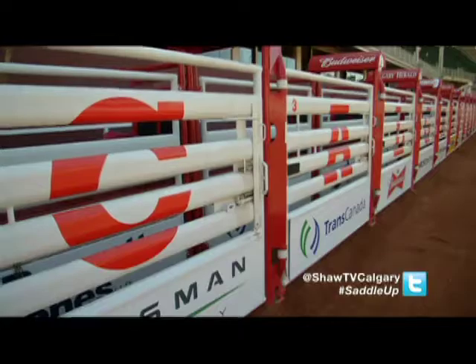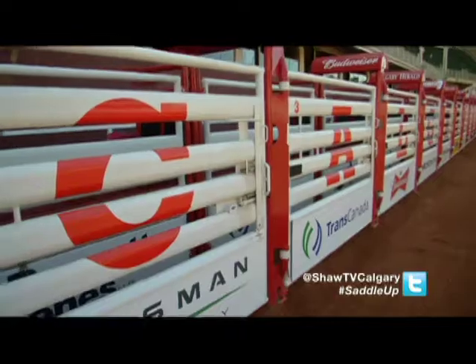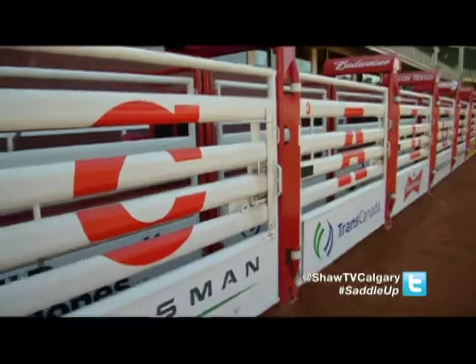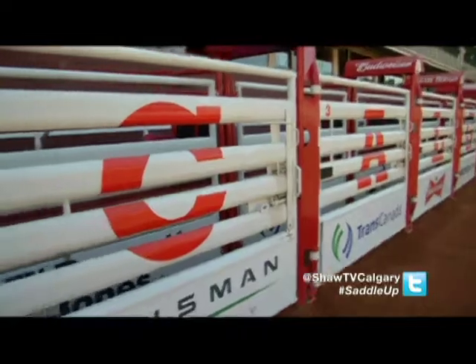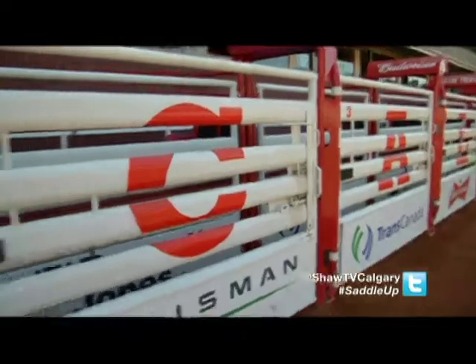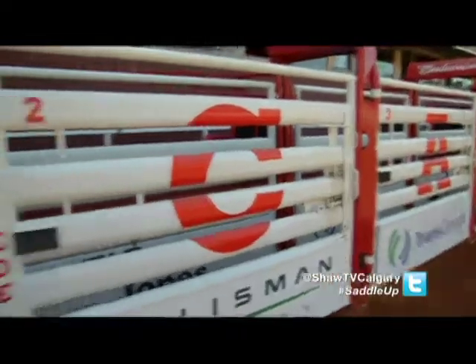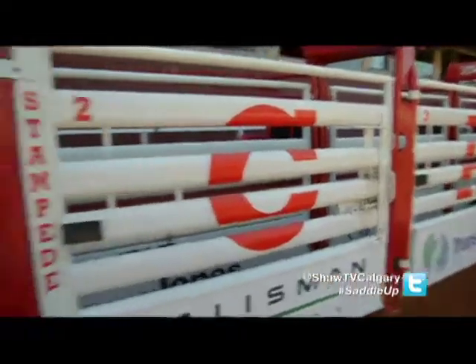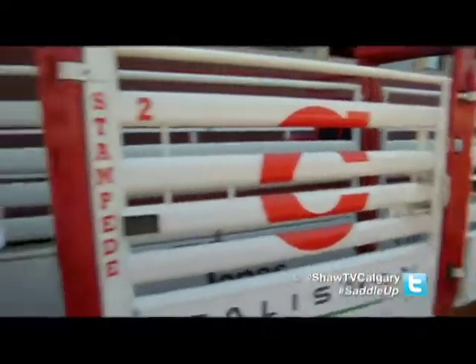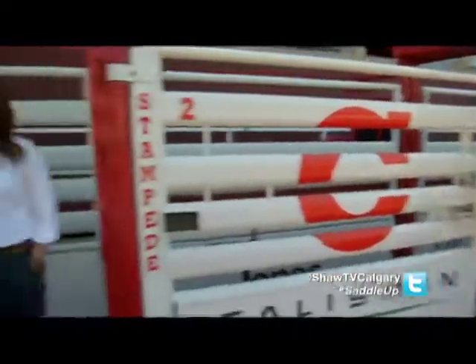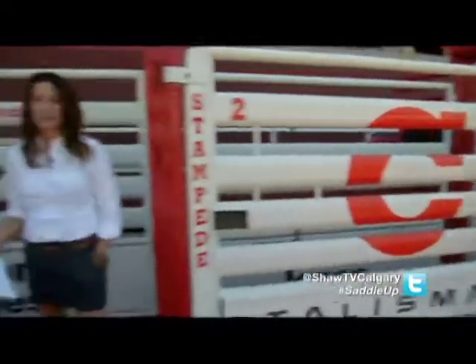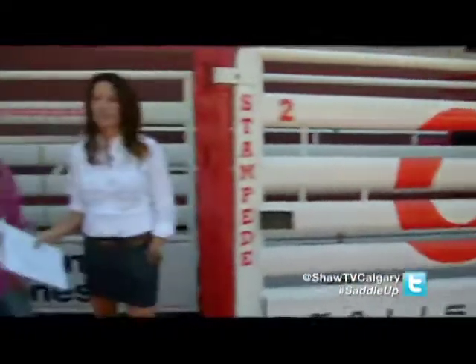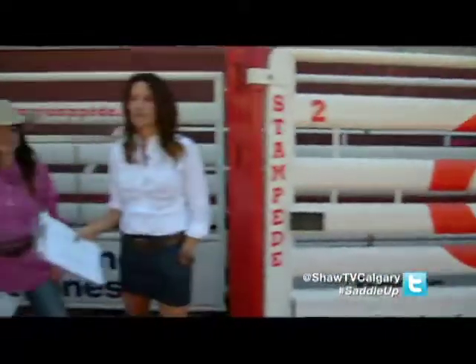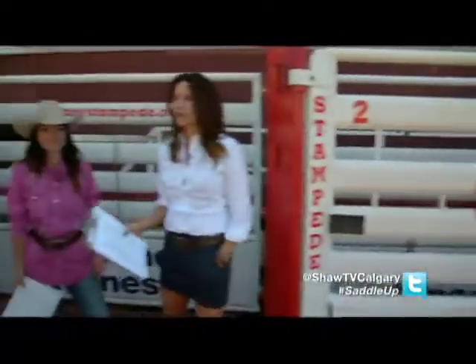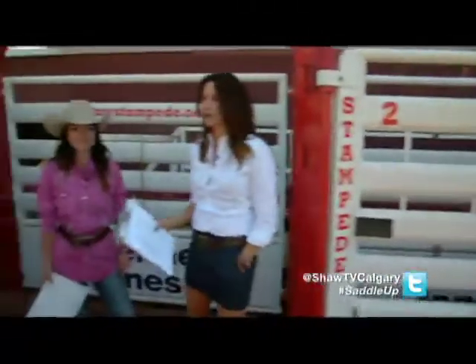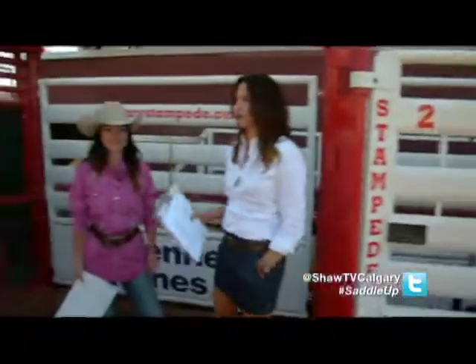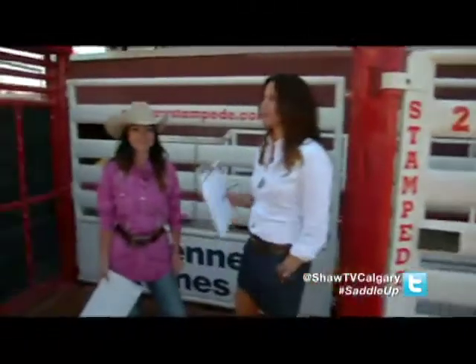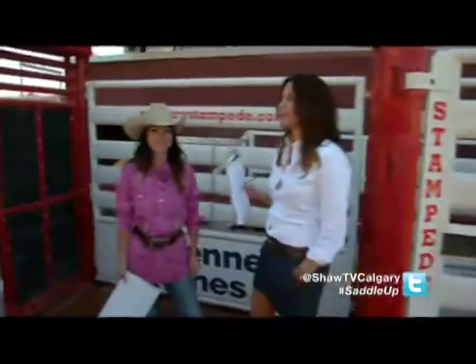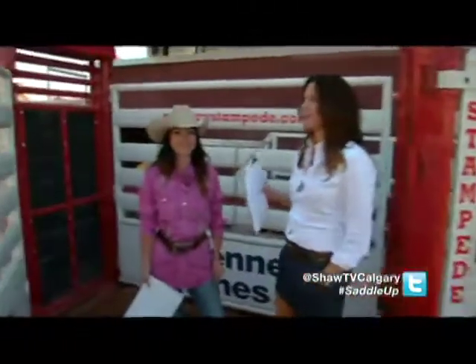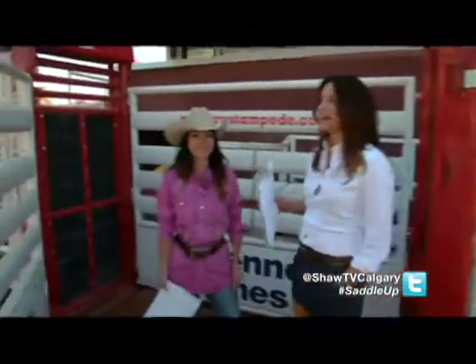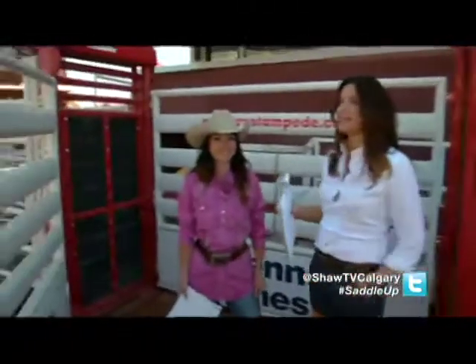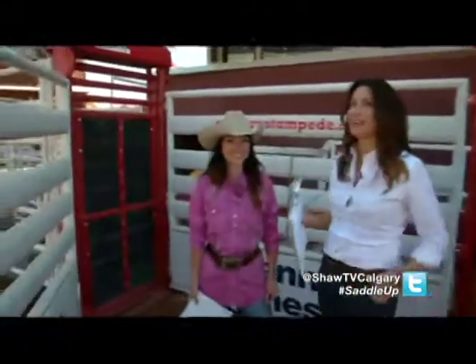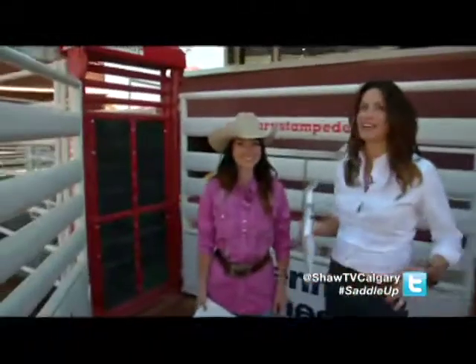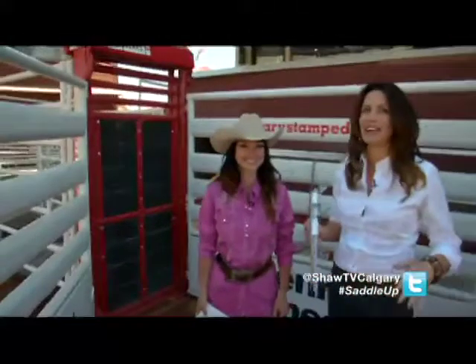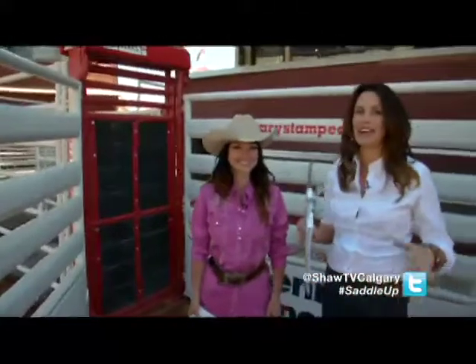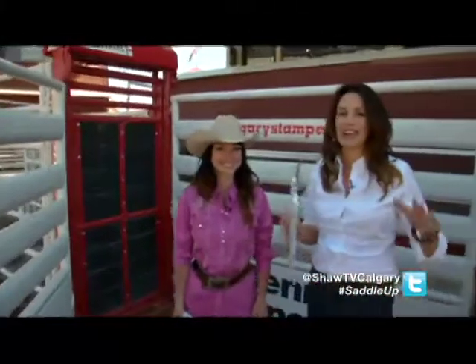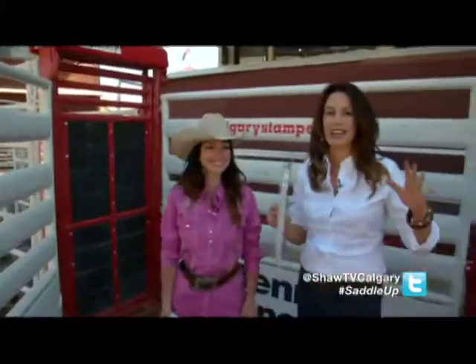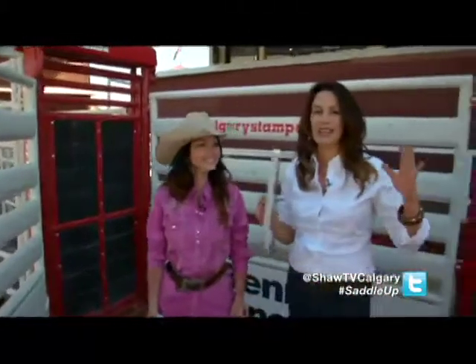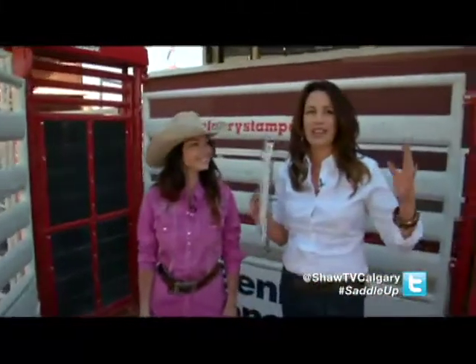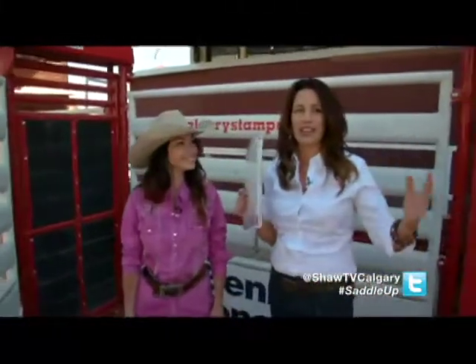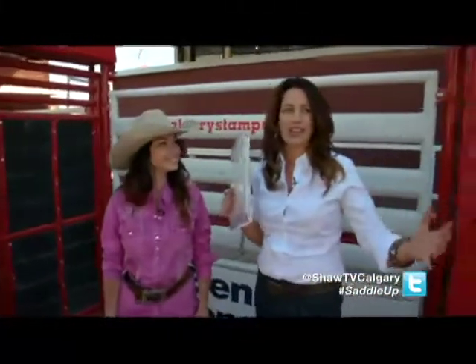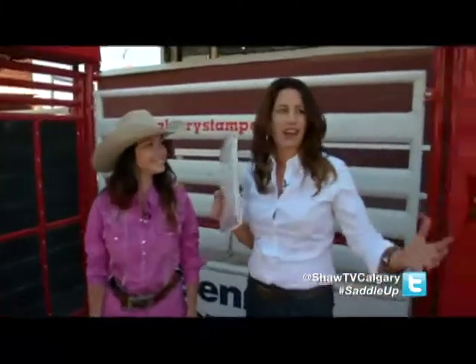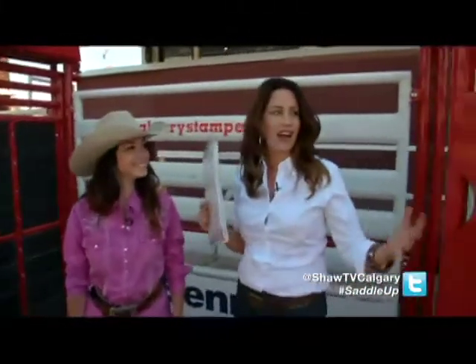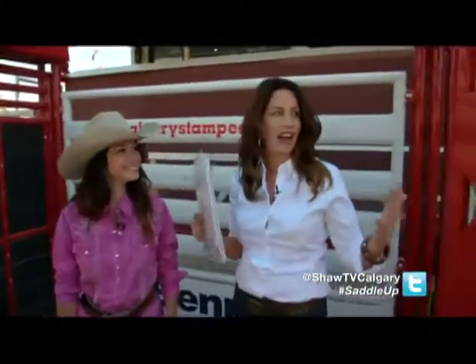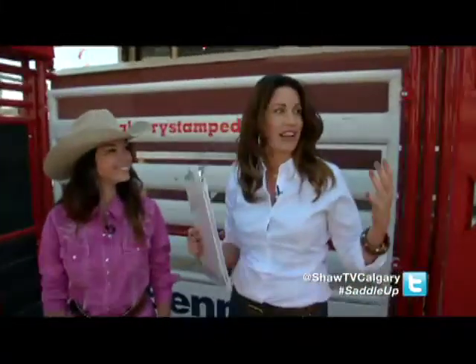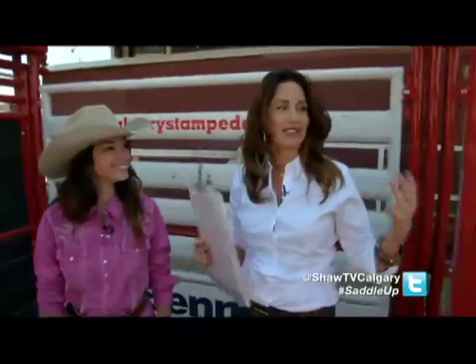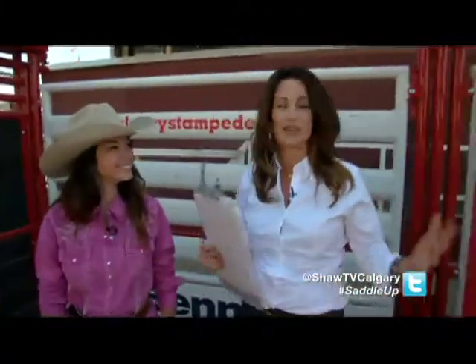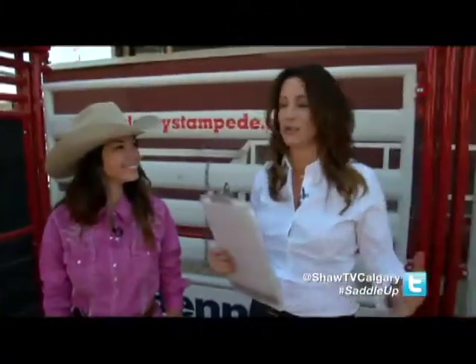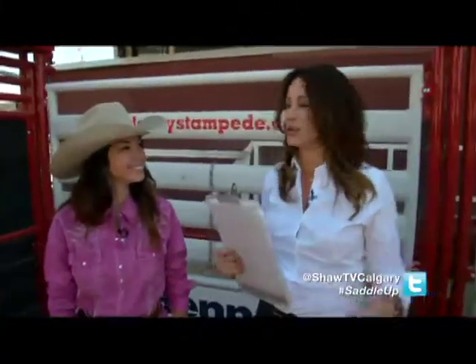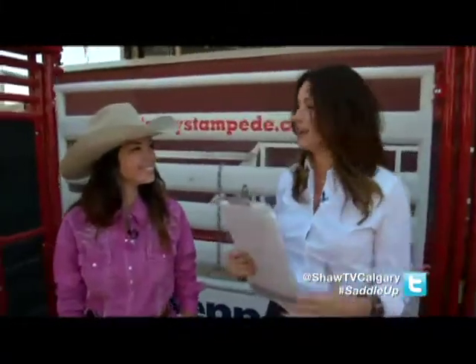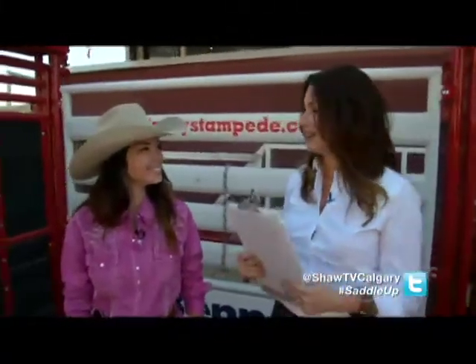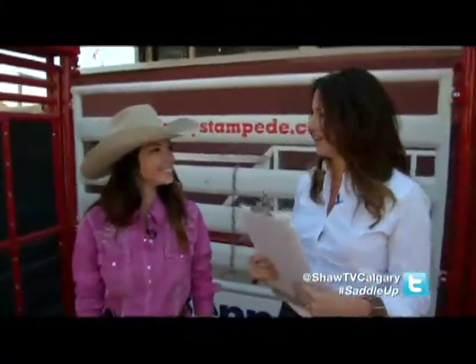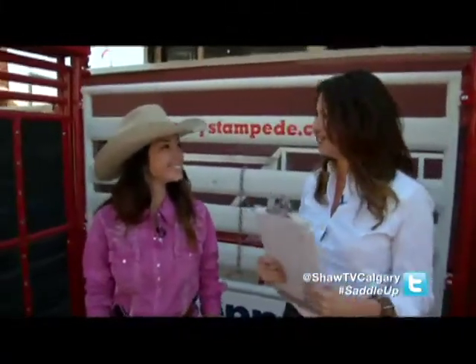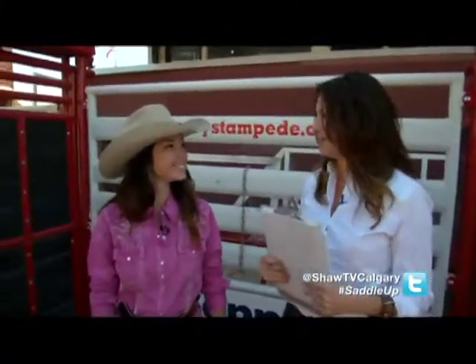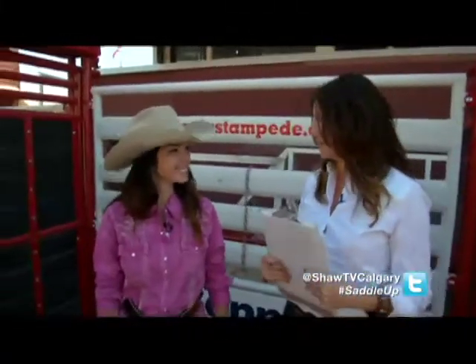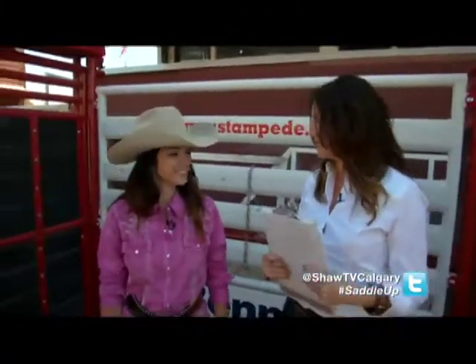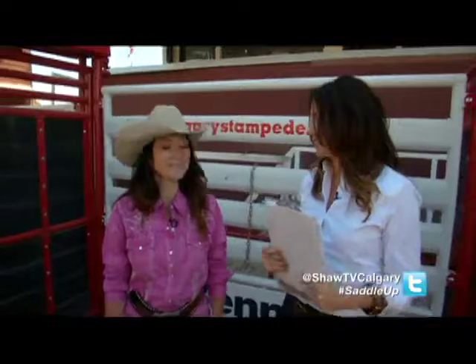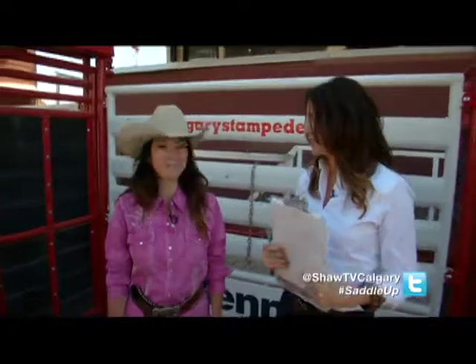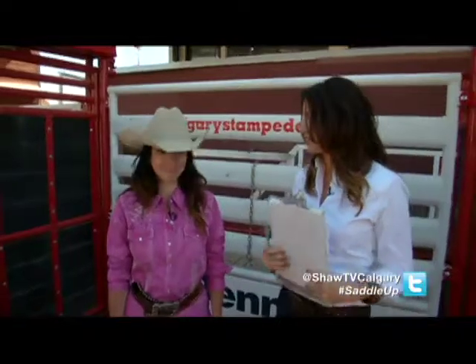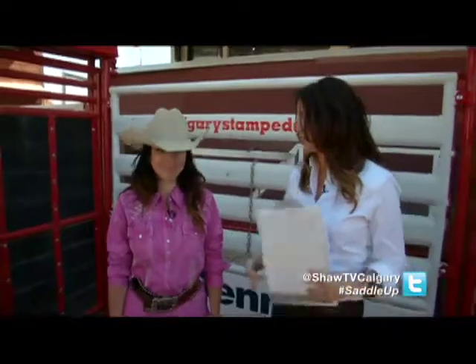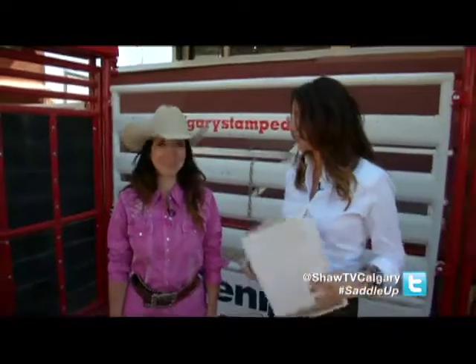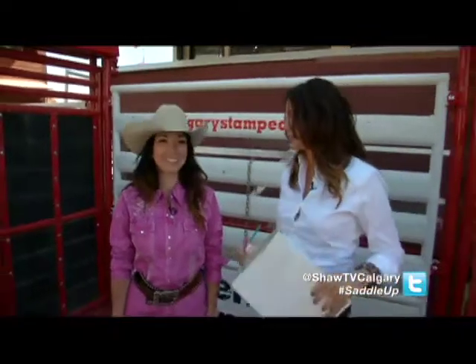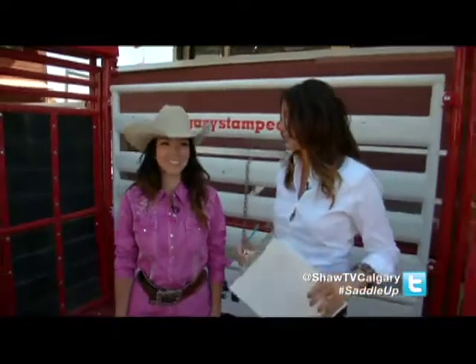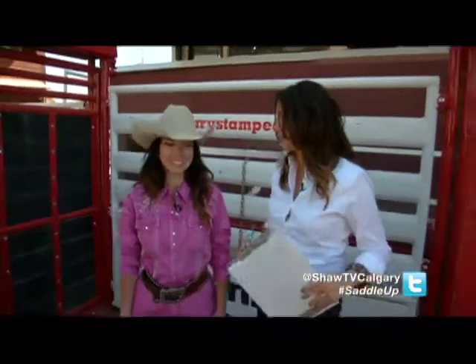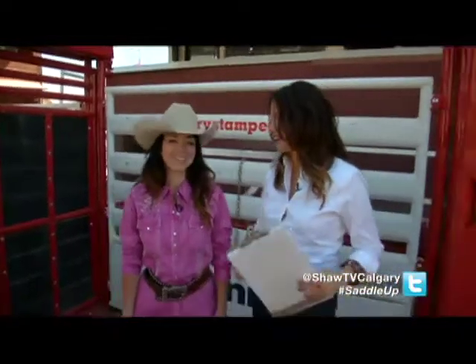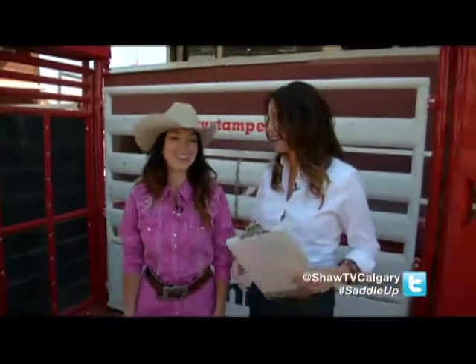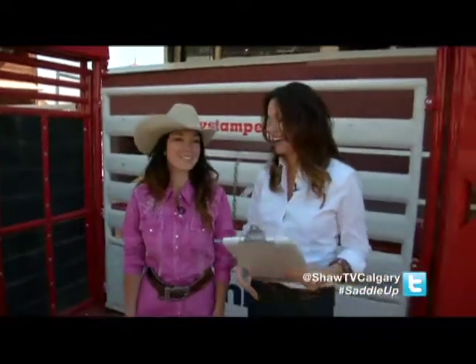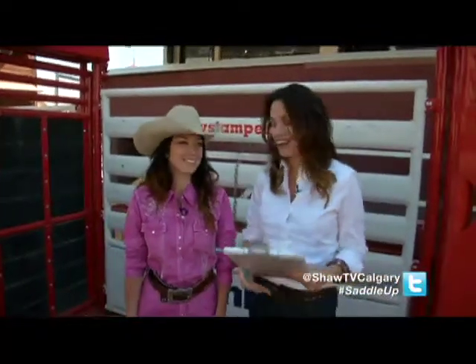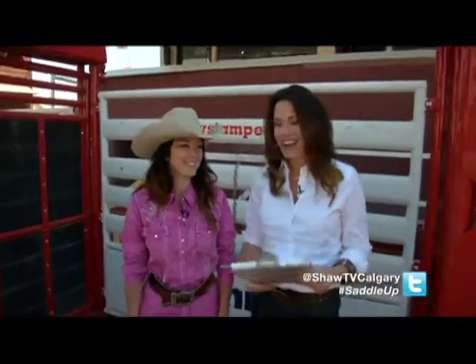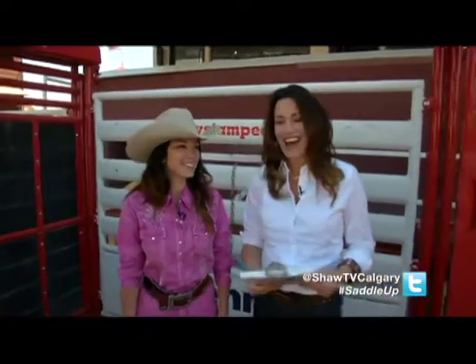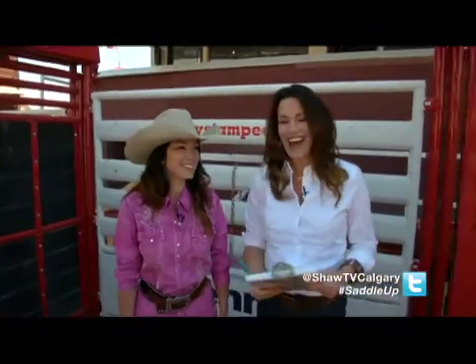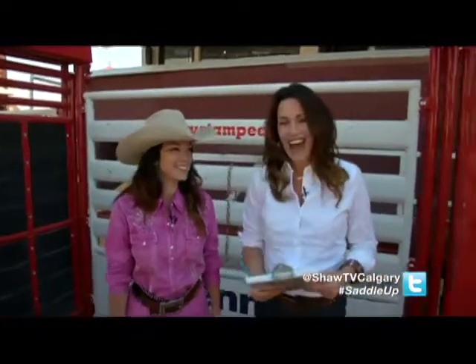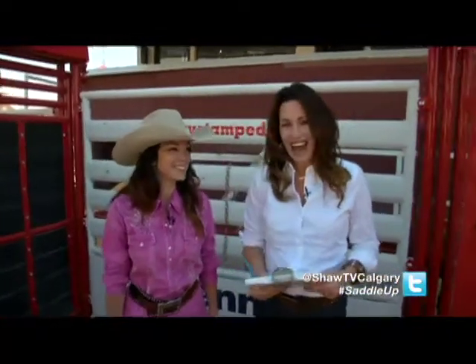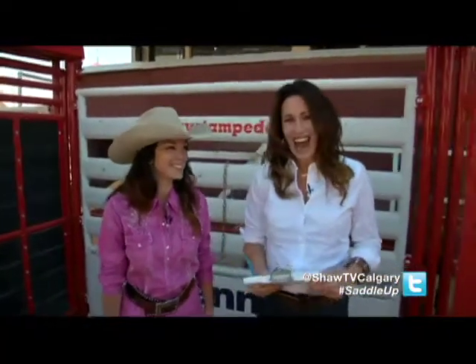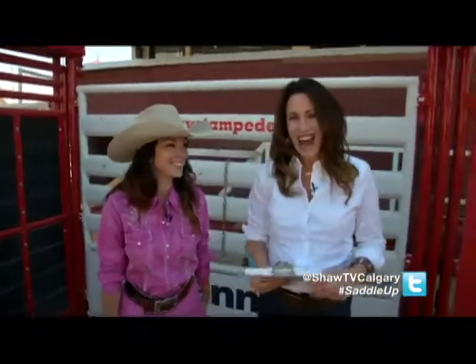Speaking of rodeo, we're down here in the arena infield — is that the correct term, Alanna? That's right, we're in the arena.